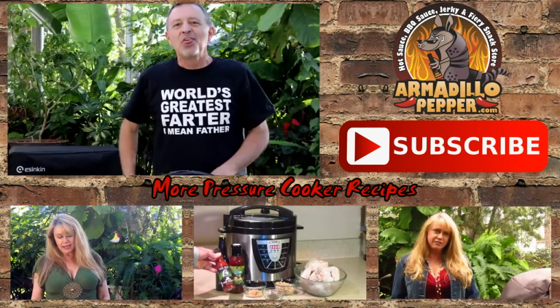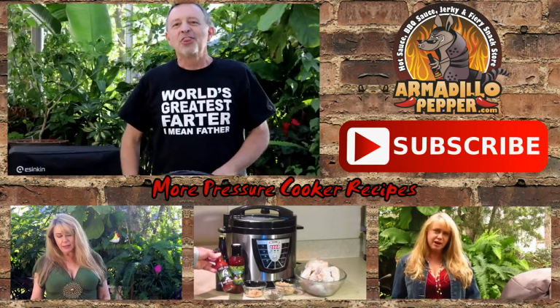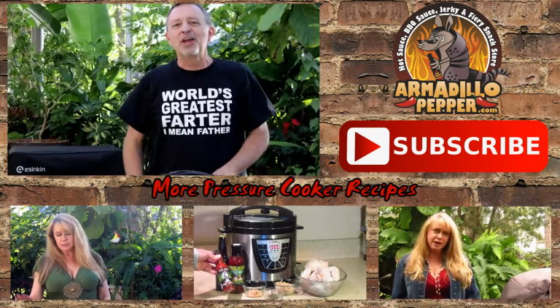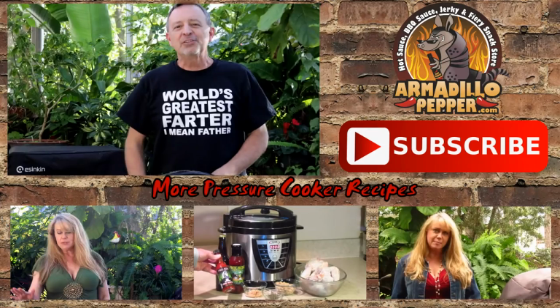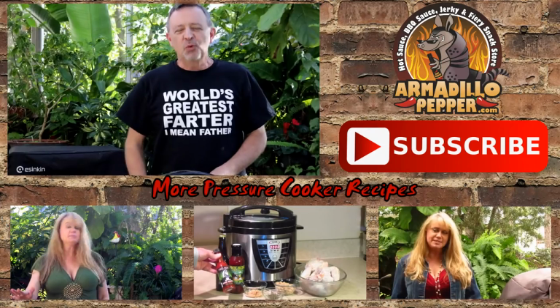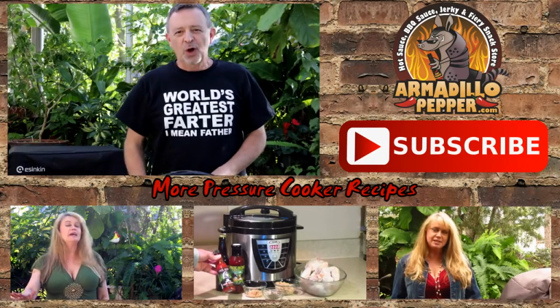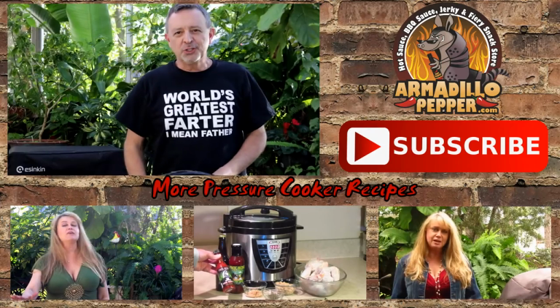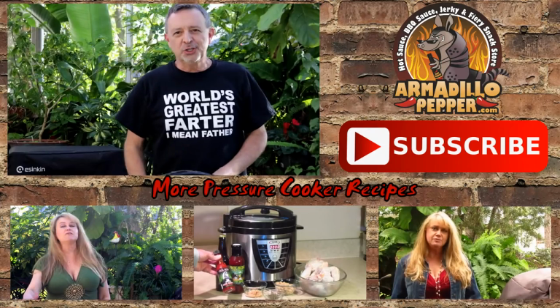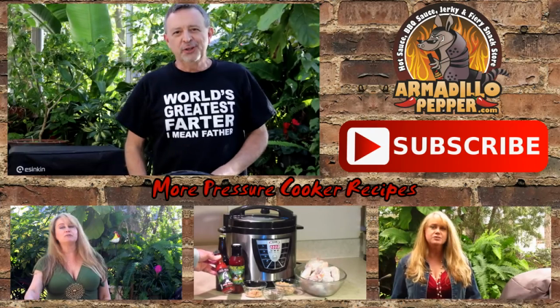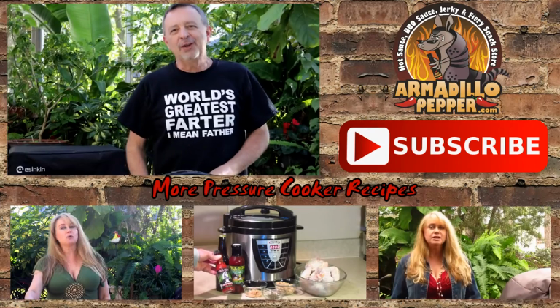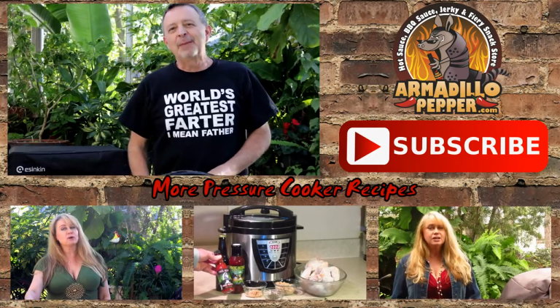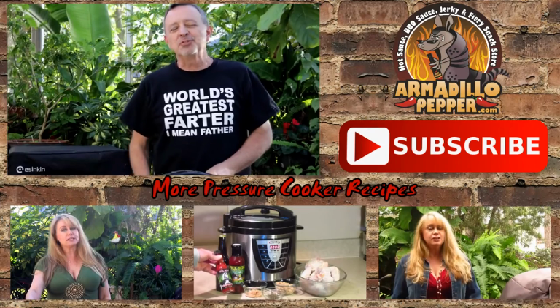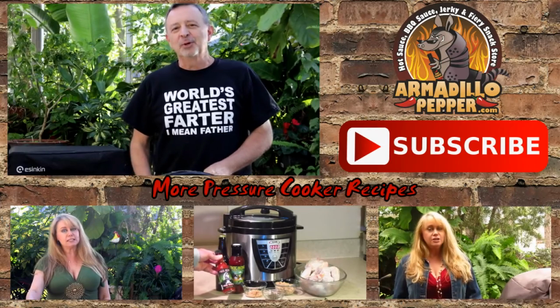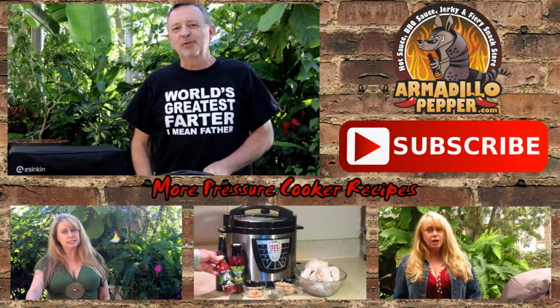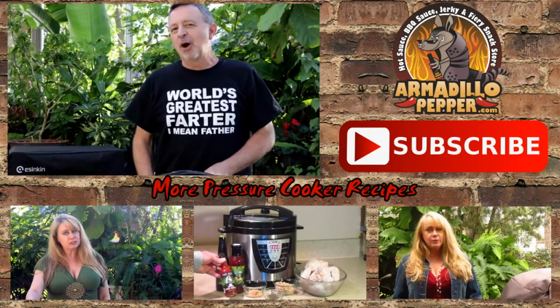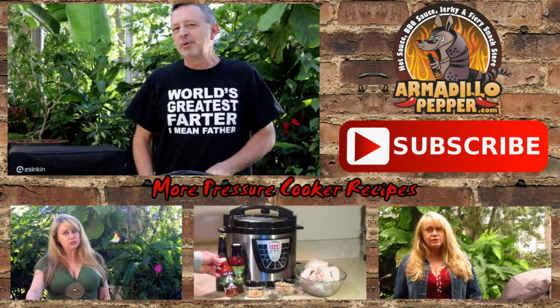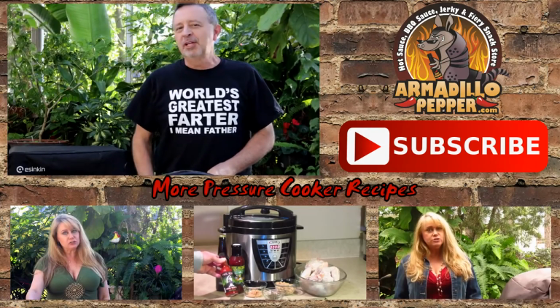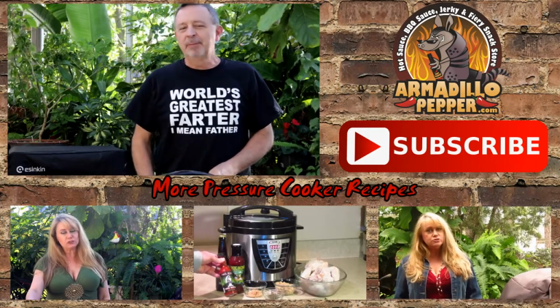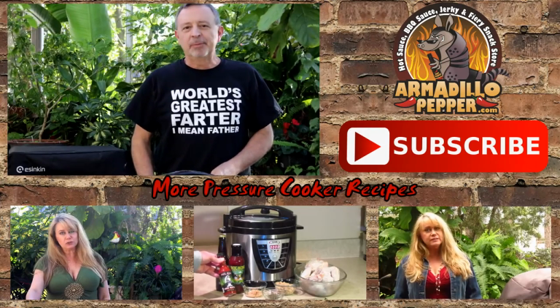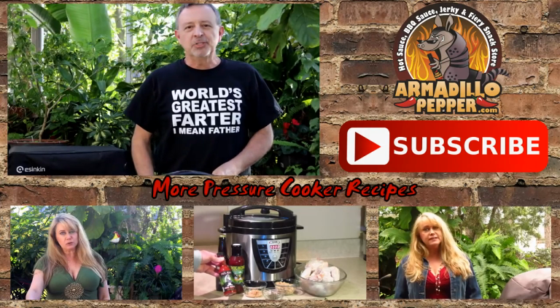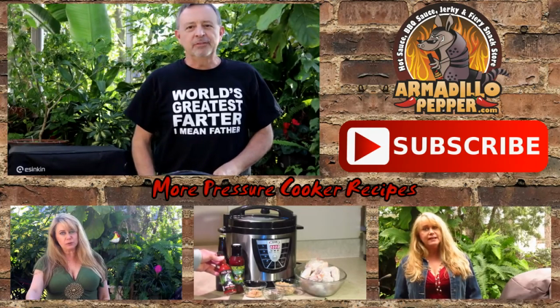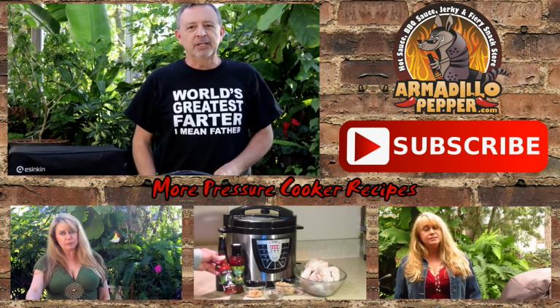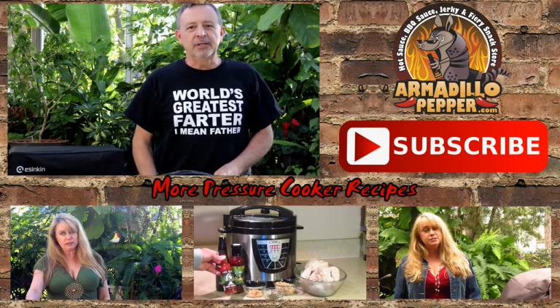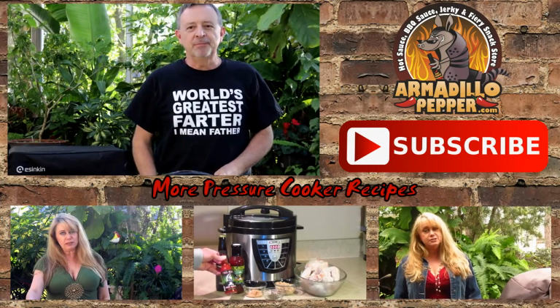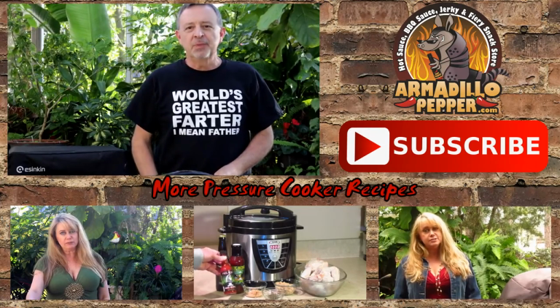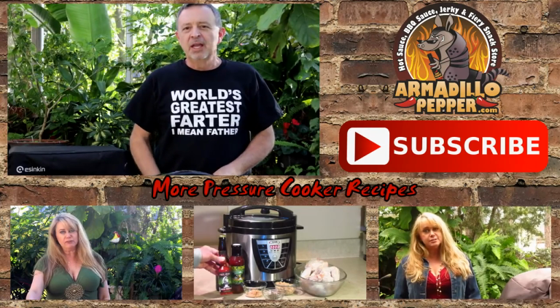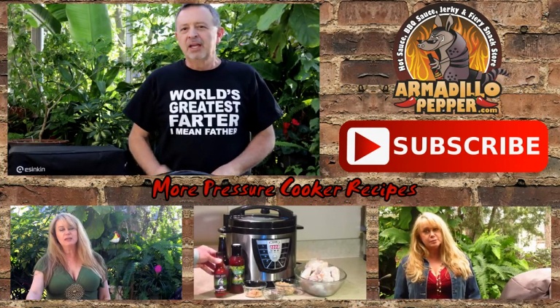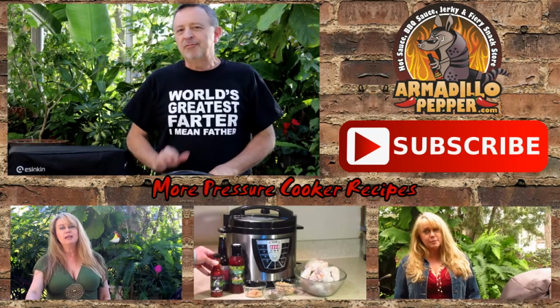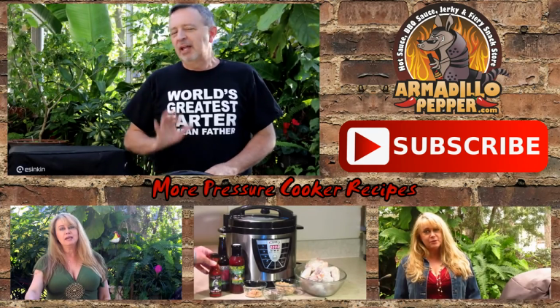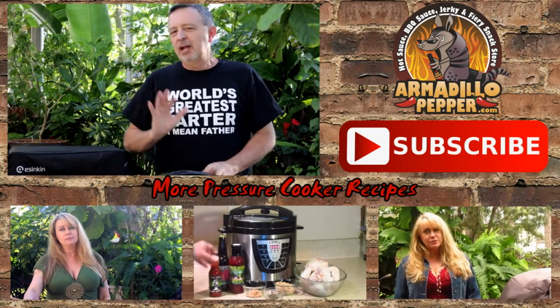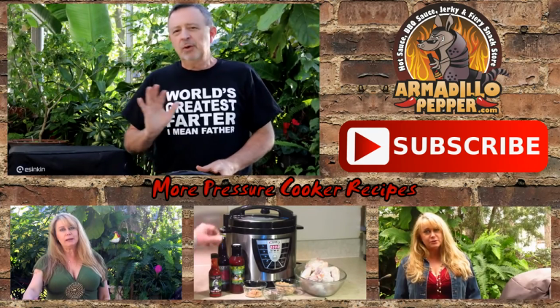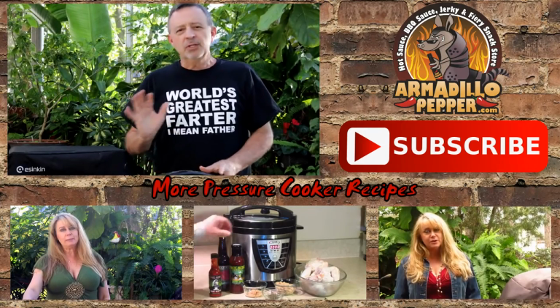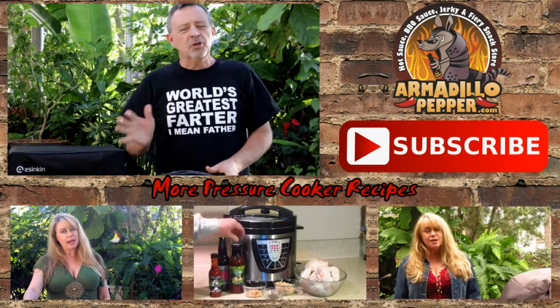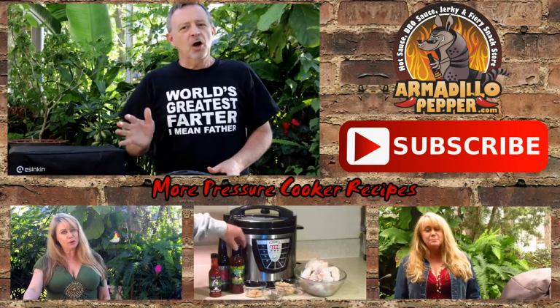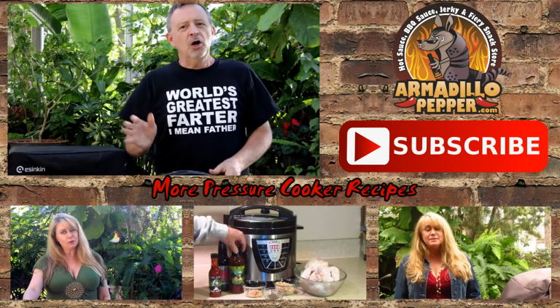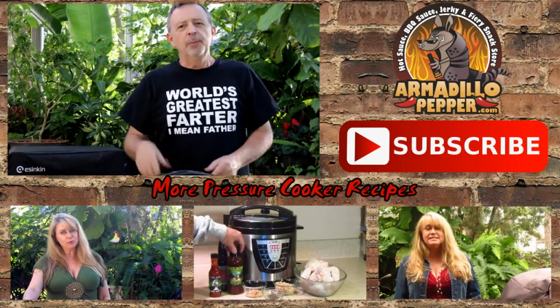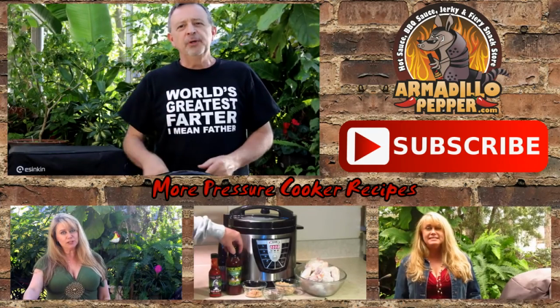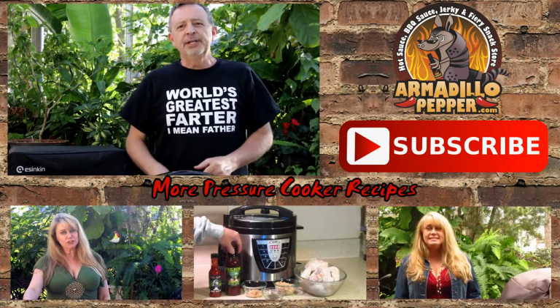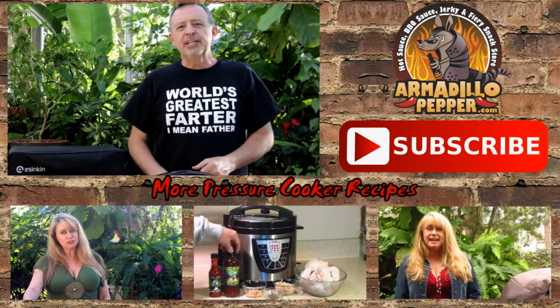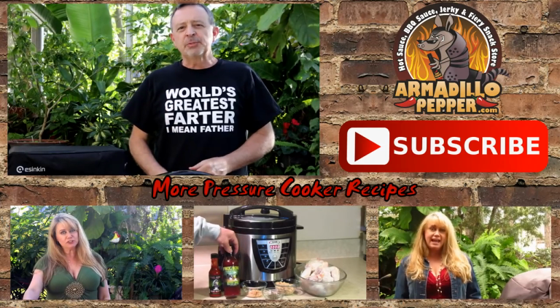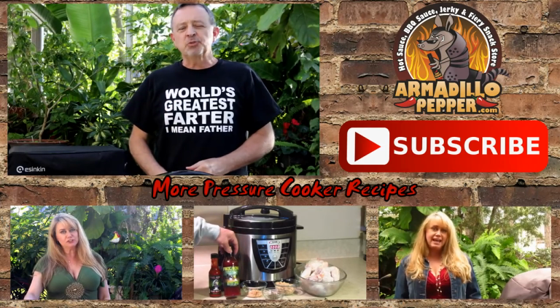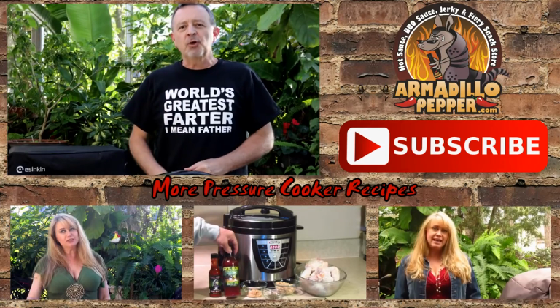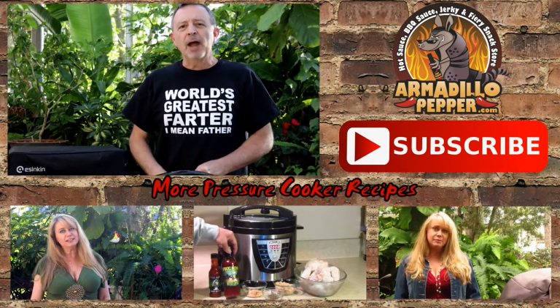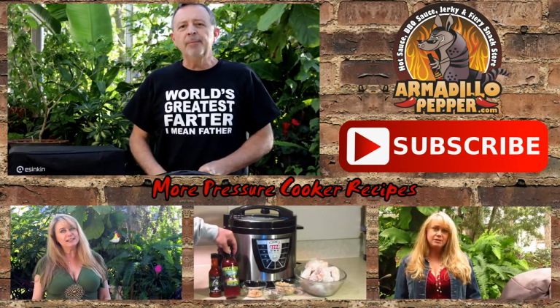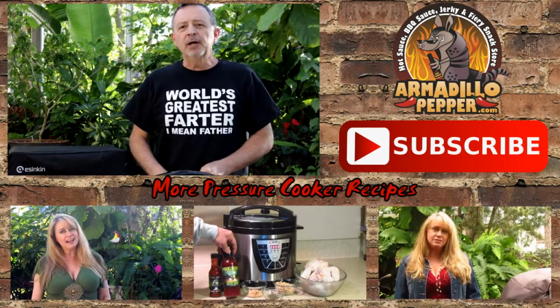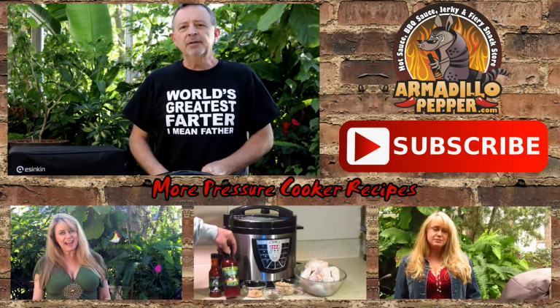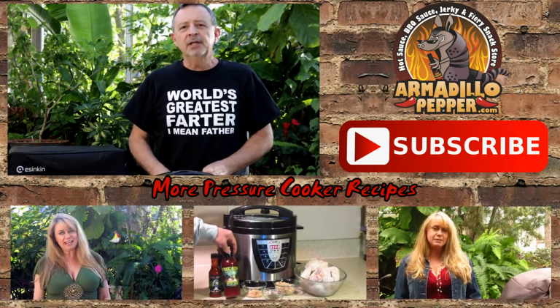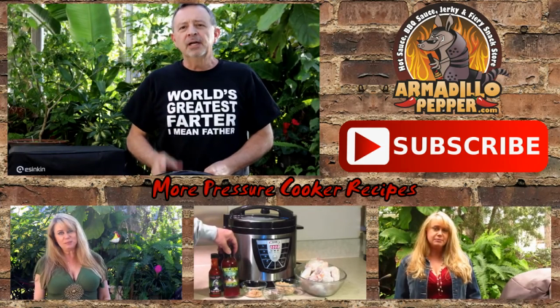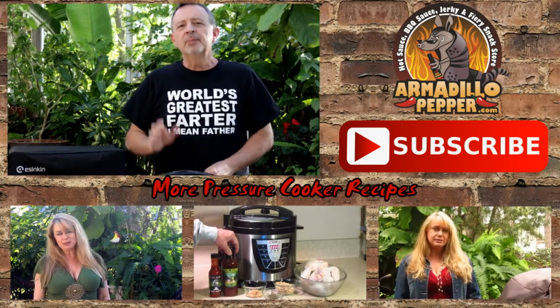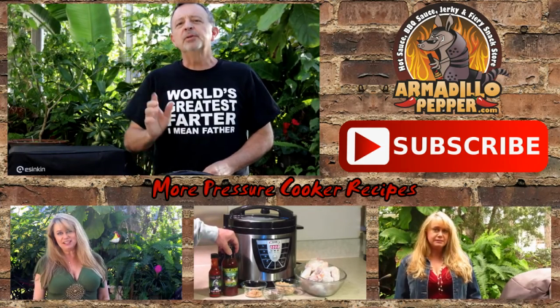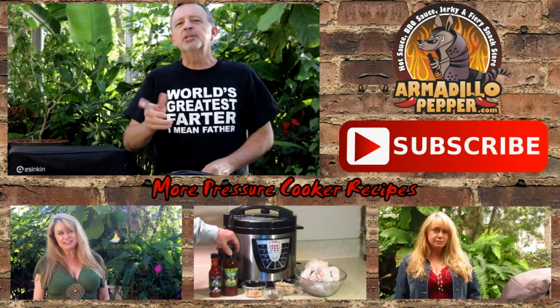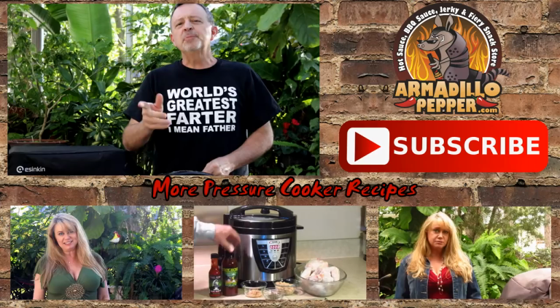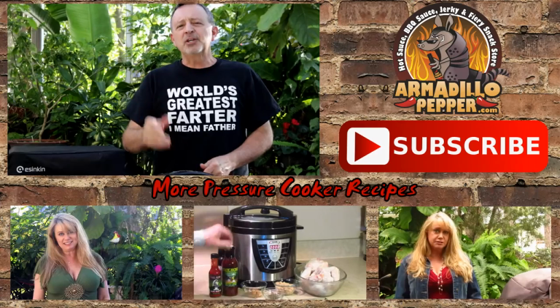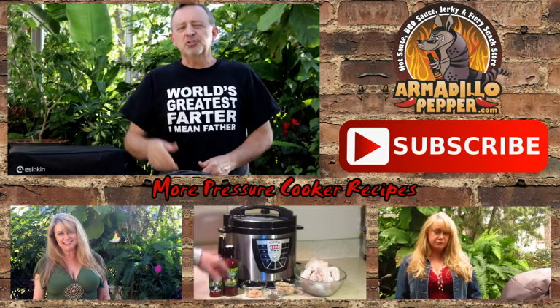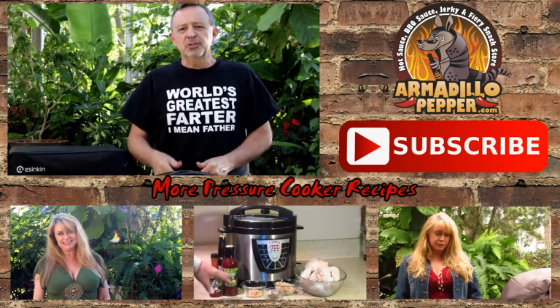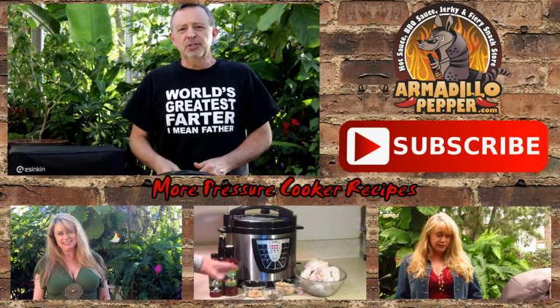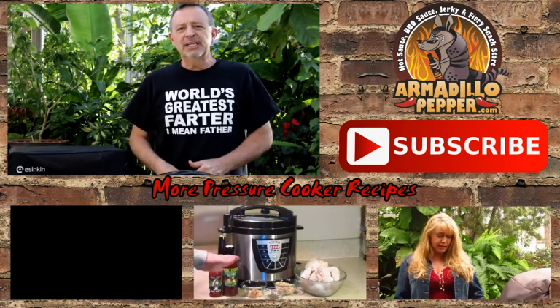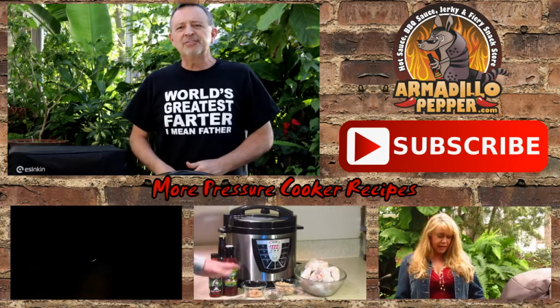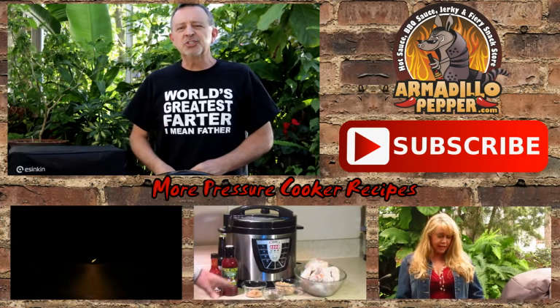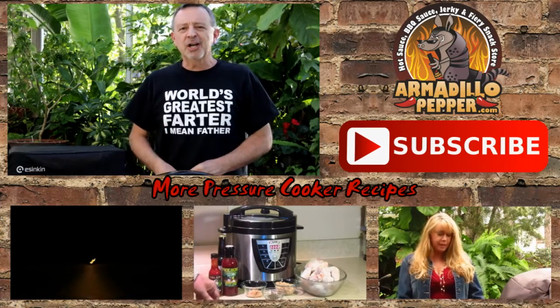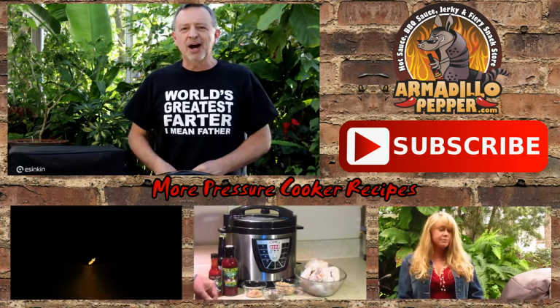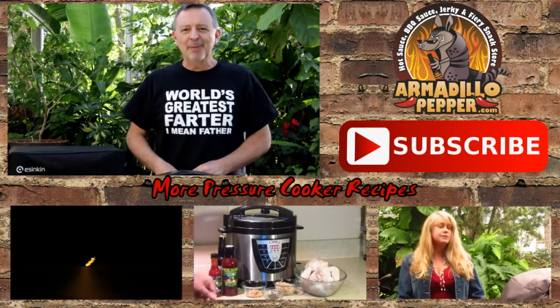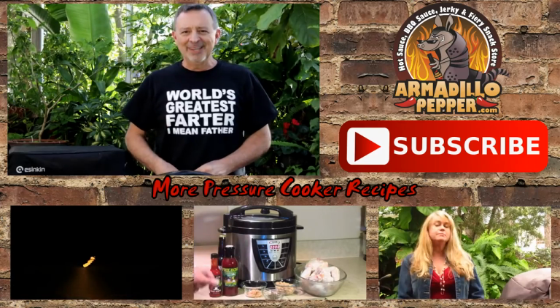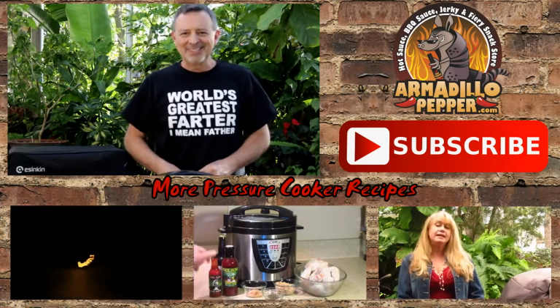Thanks for watching another episode of Armadillo Pepper TV. If you like what you saw, I hope you hit that subscribe button. Please make sure to leave us a comment.